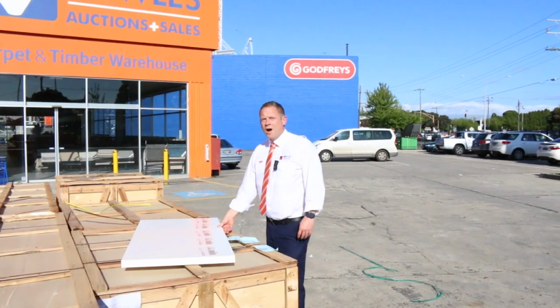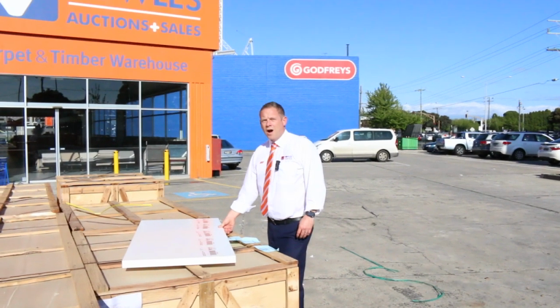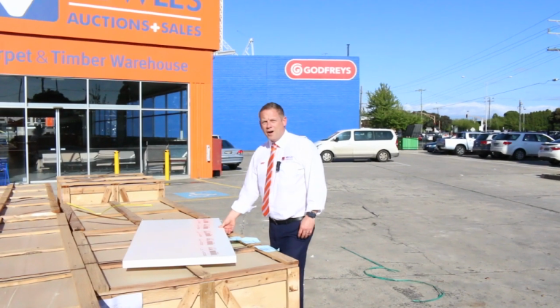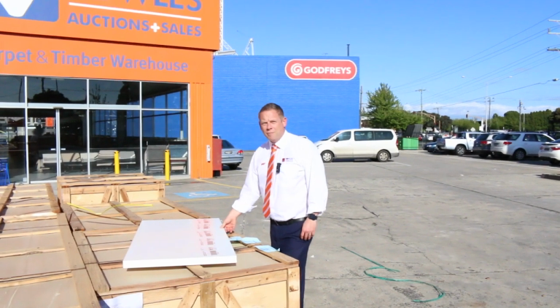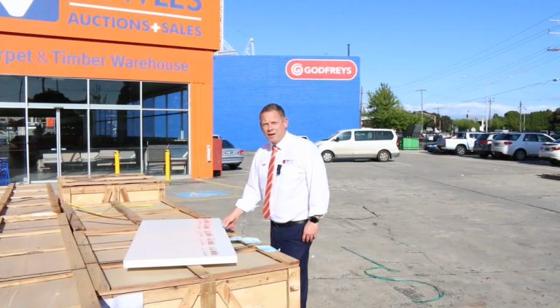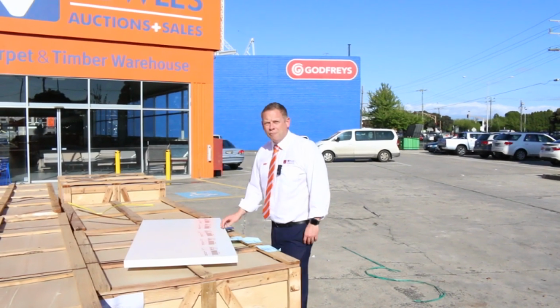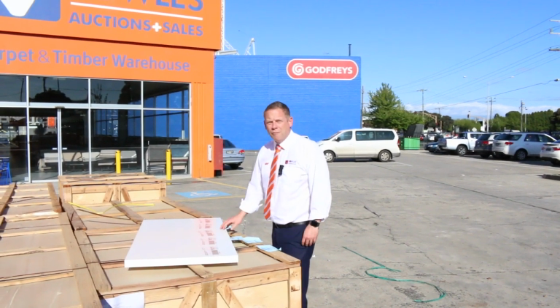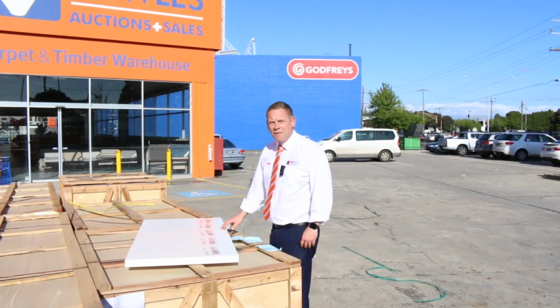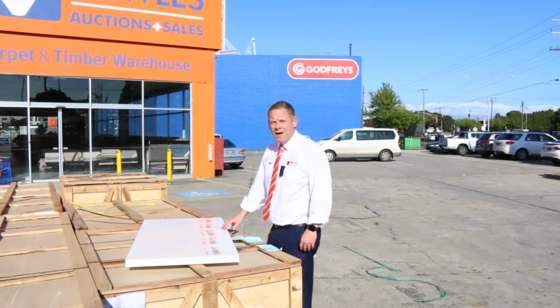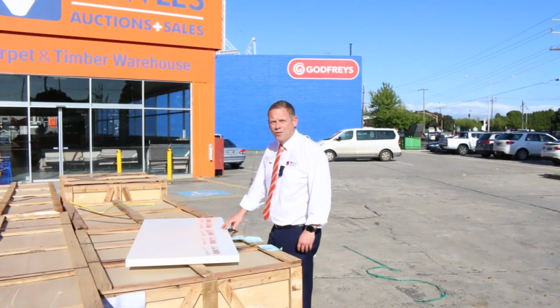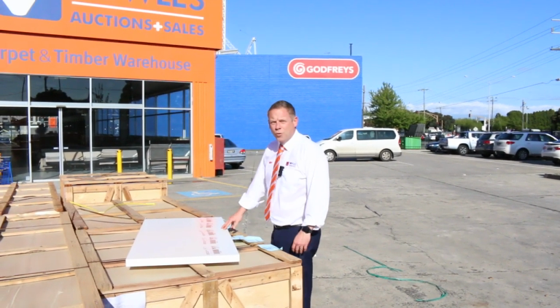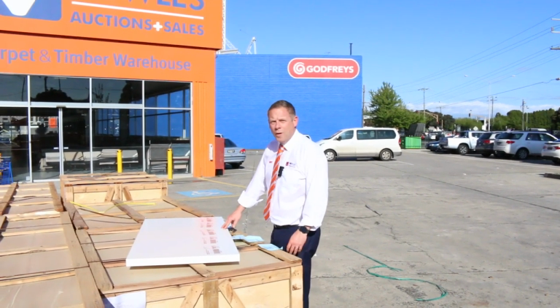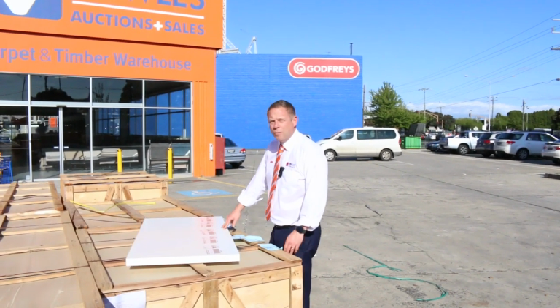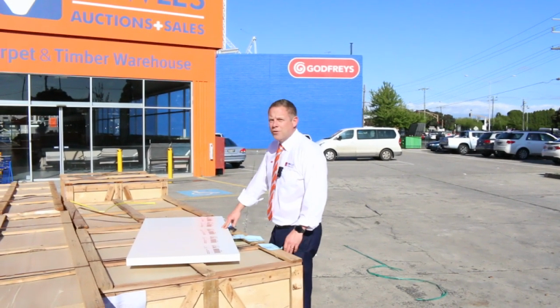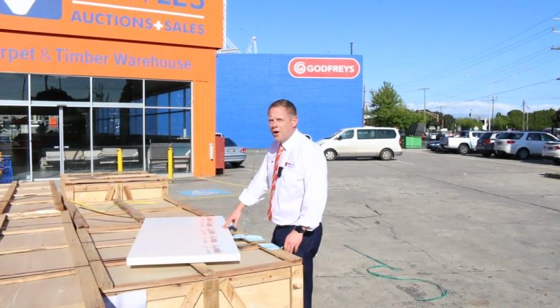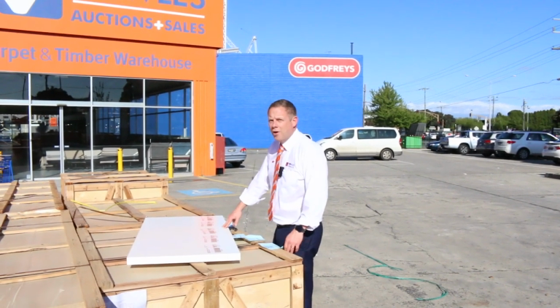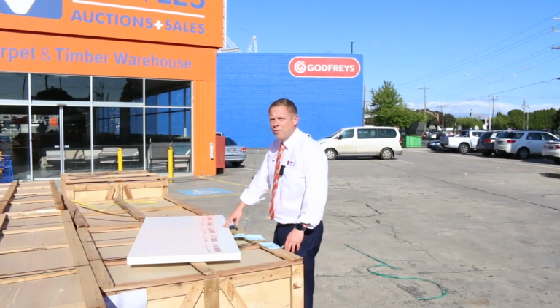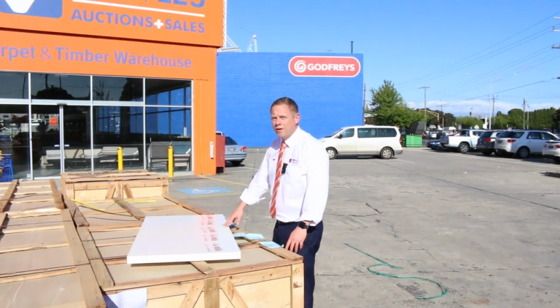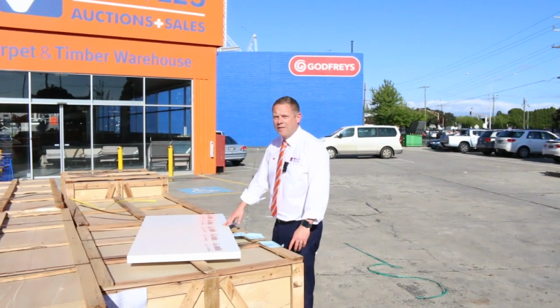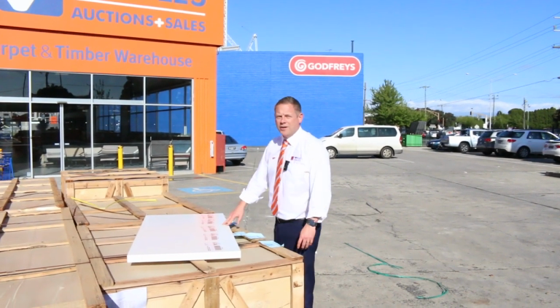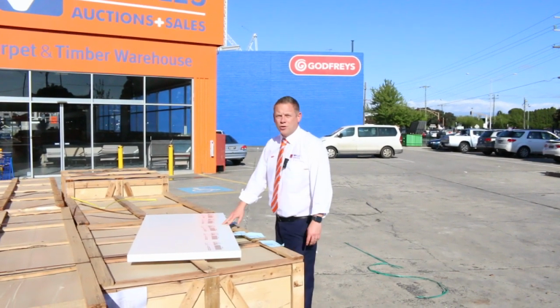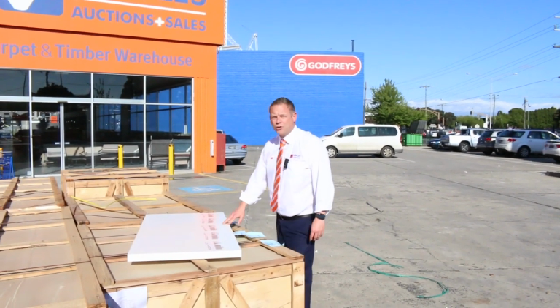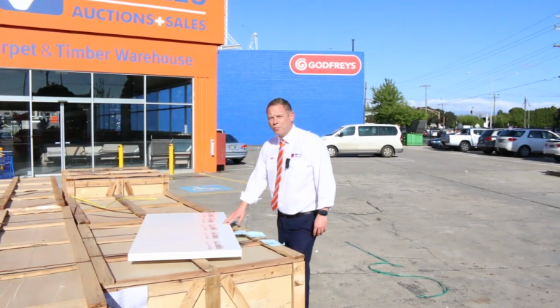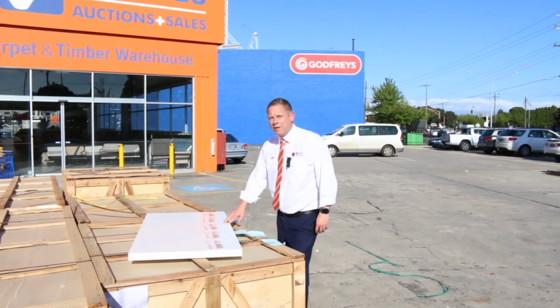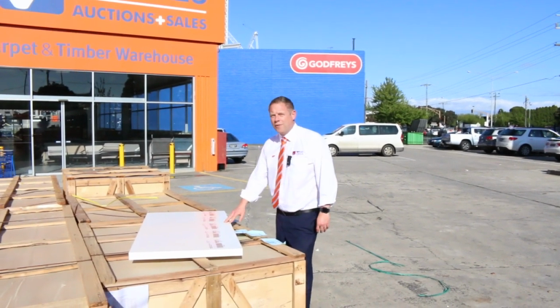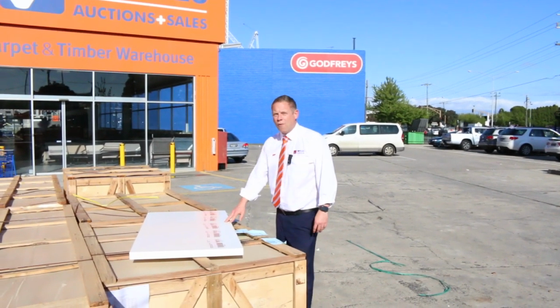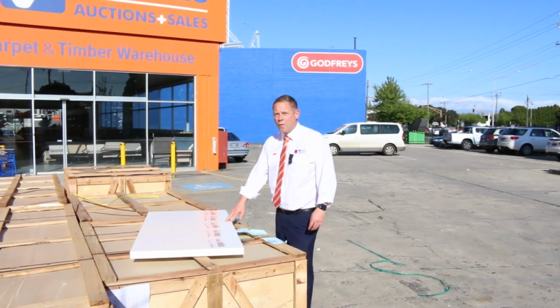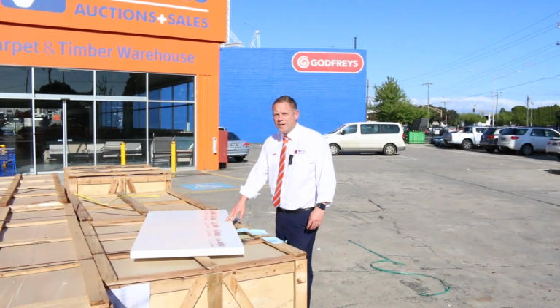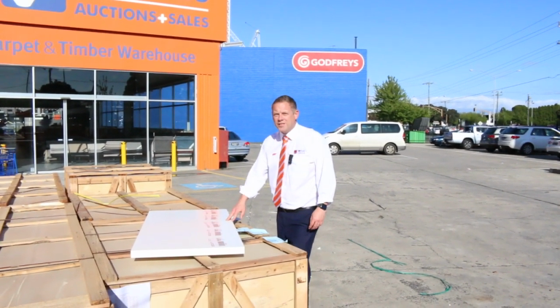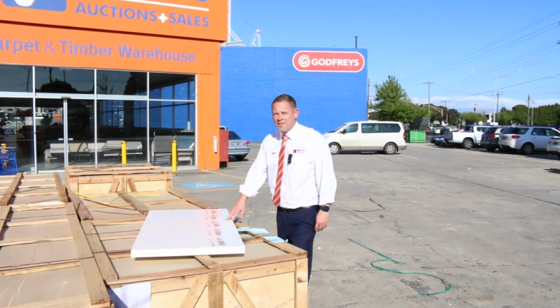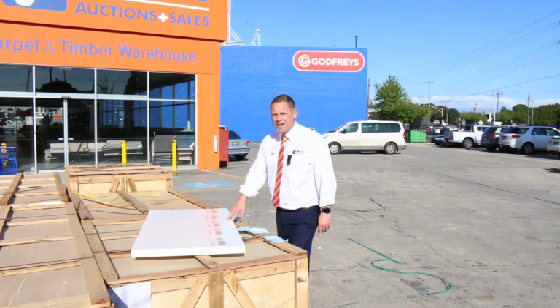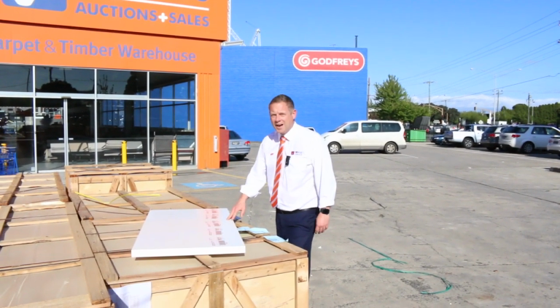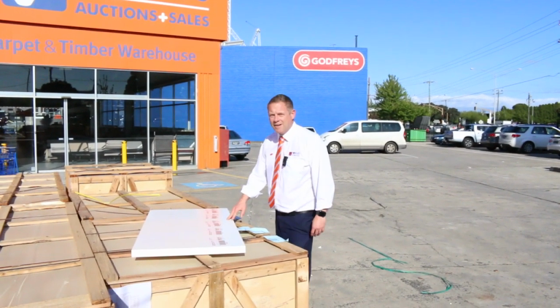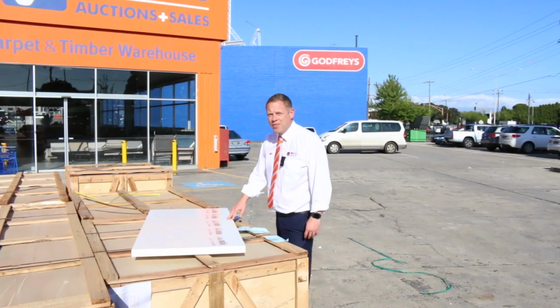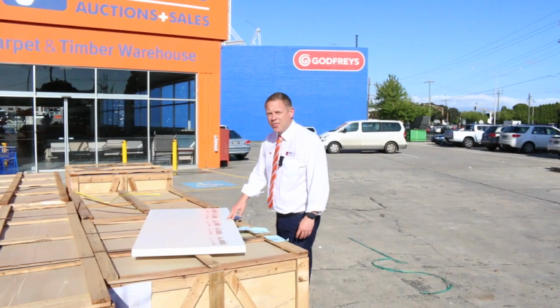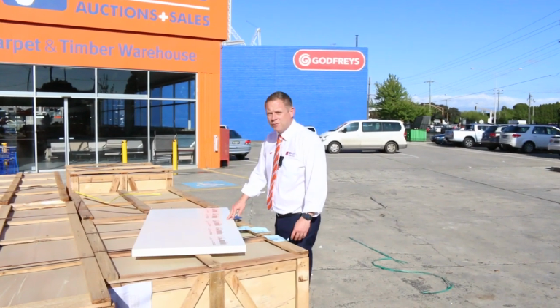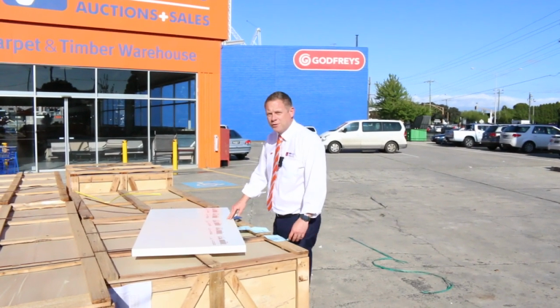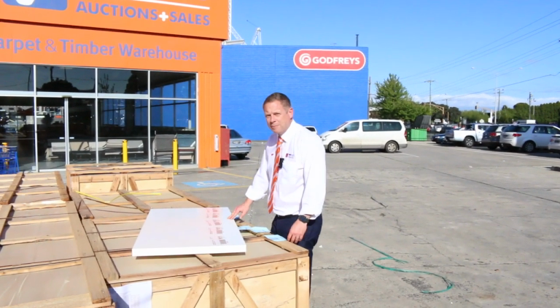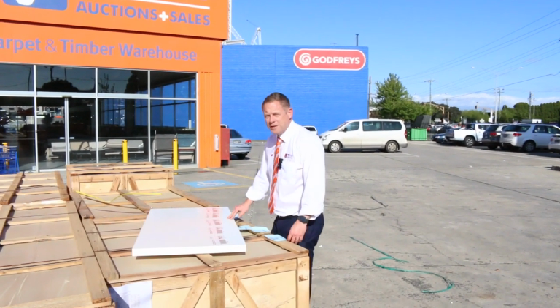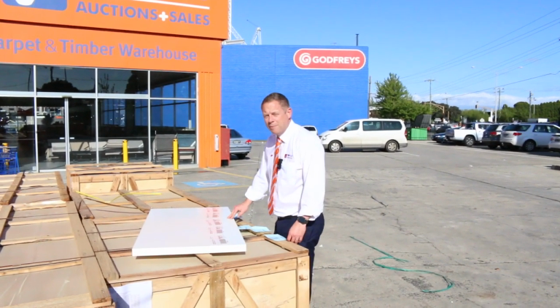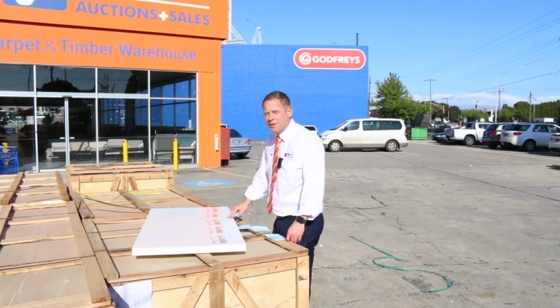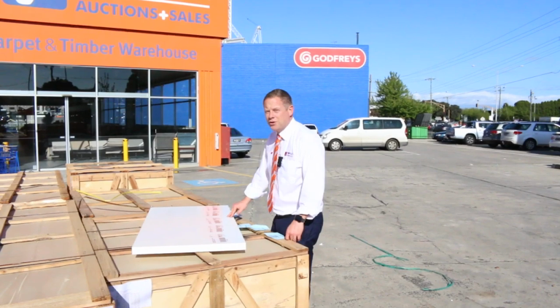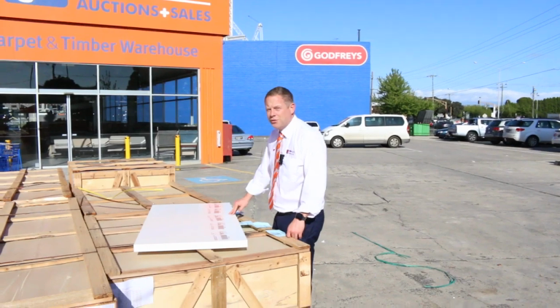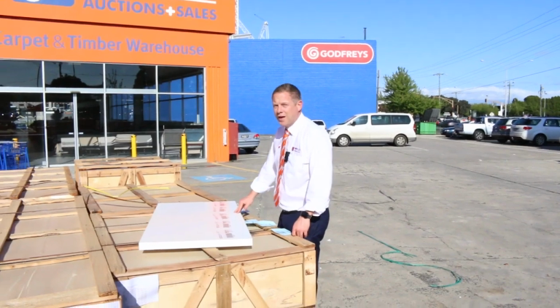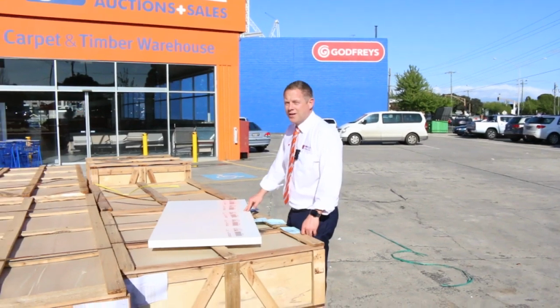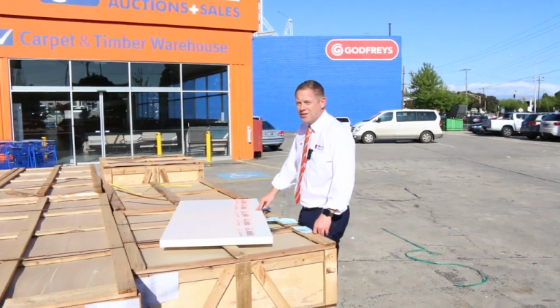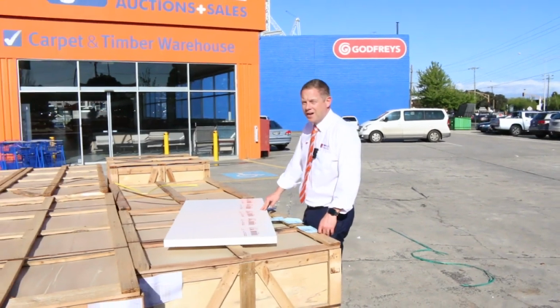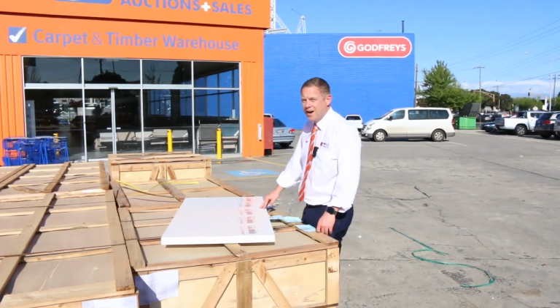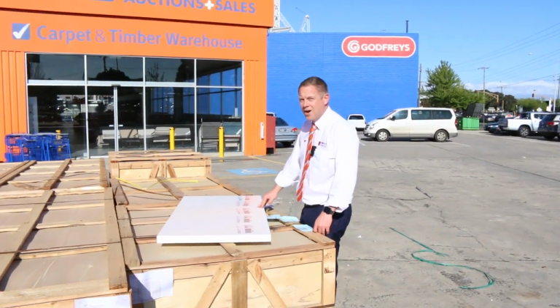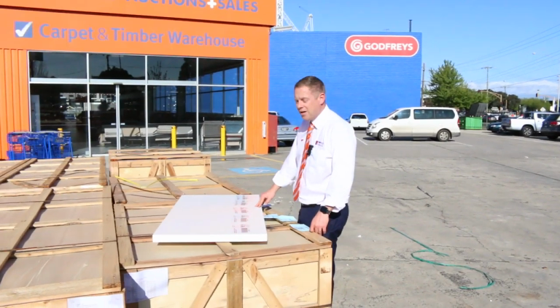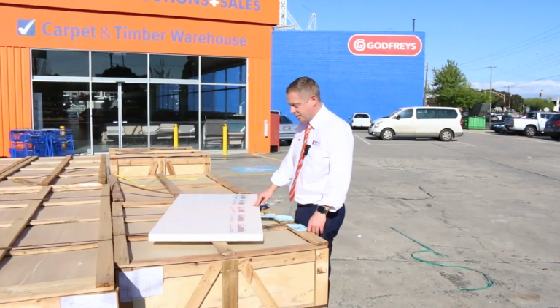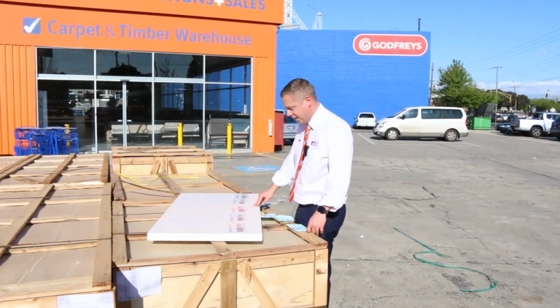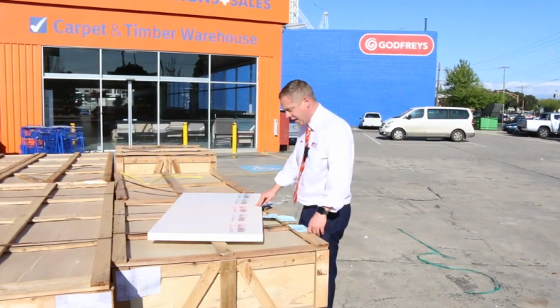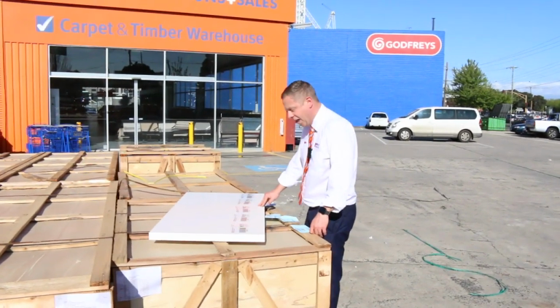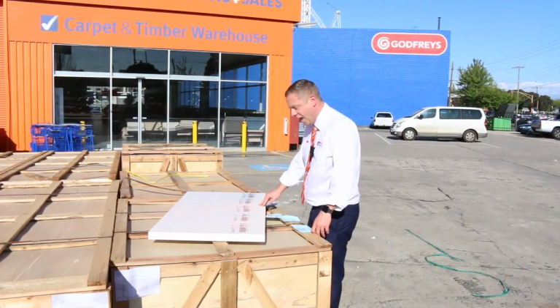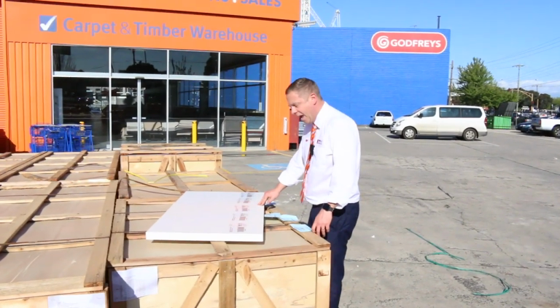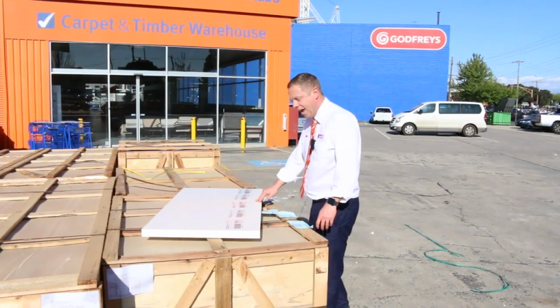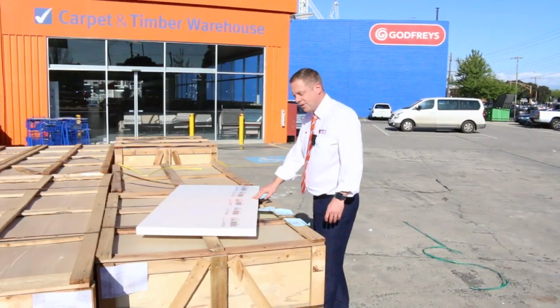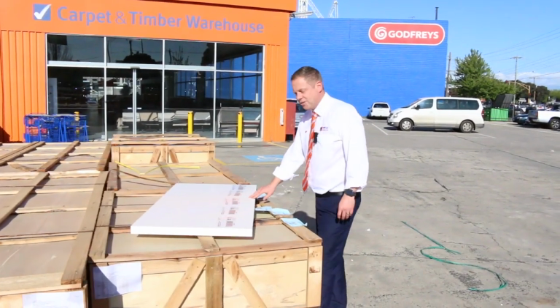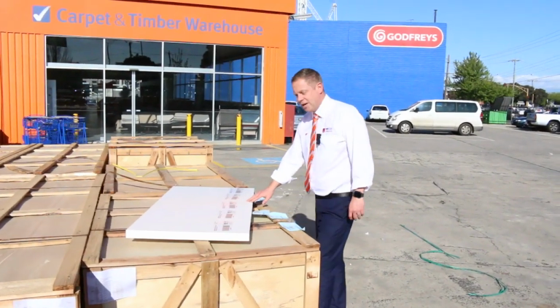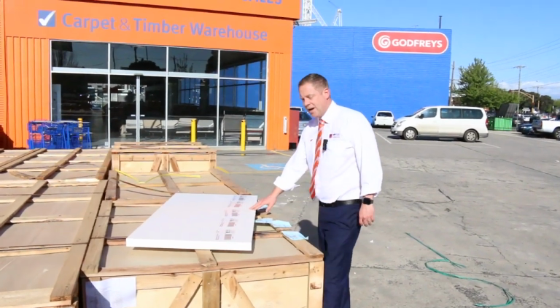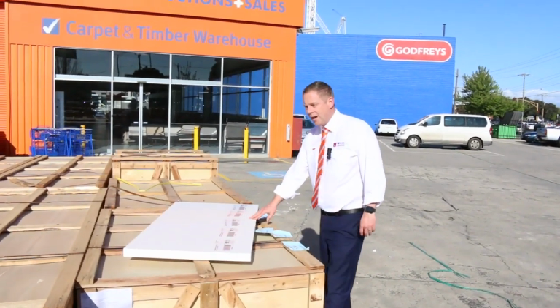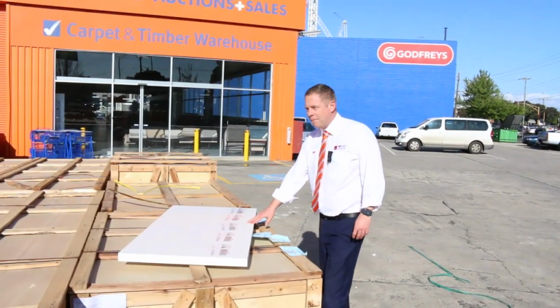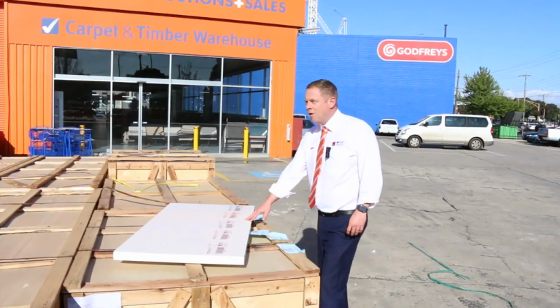Hi, I'm Liam from Fowles, and welcome to the Home Renovators auction preview for Wednesday the 11th of September 2019 at 10am.